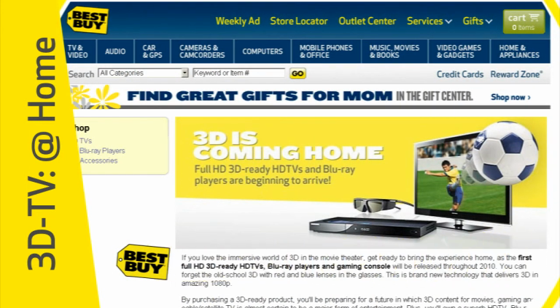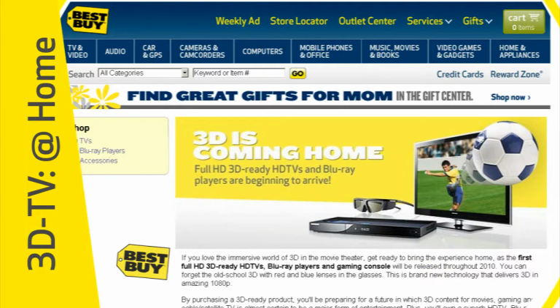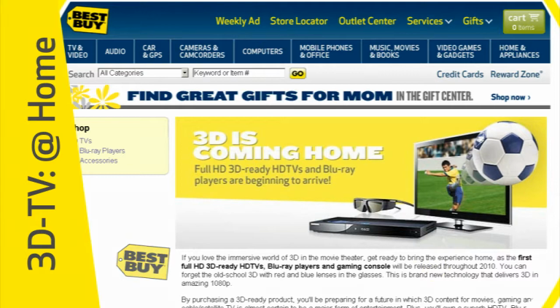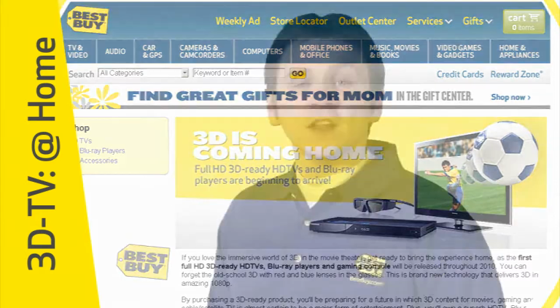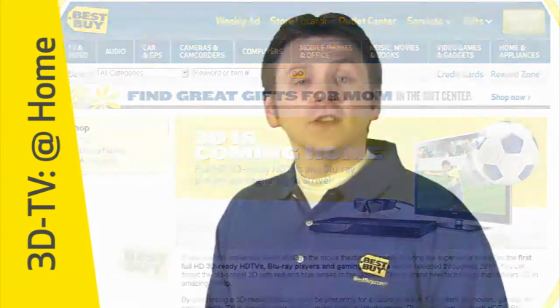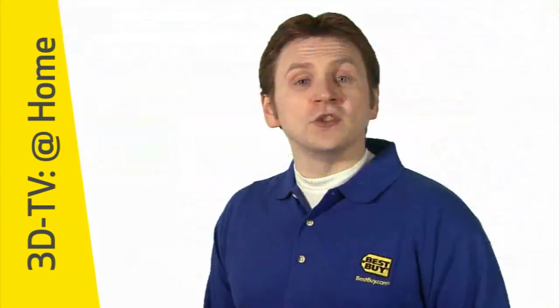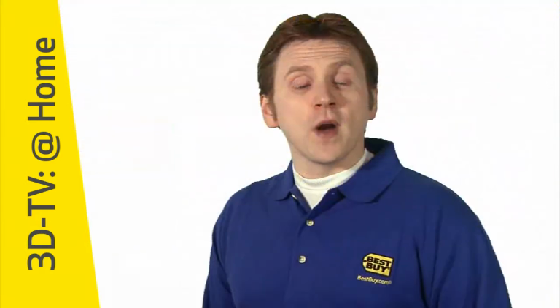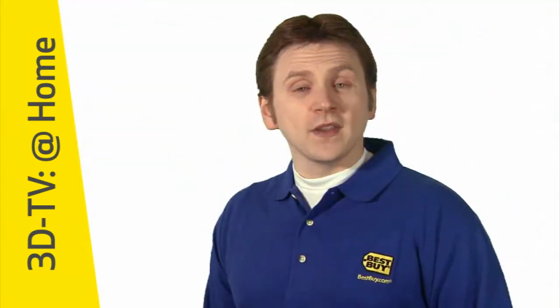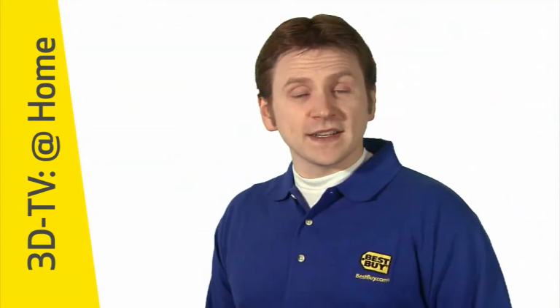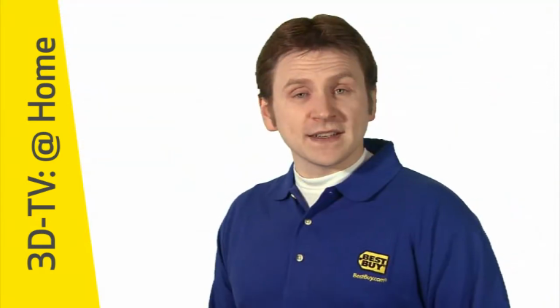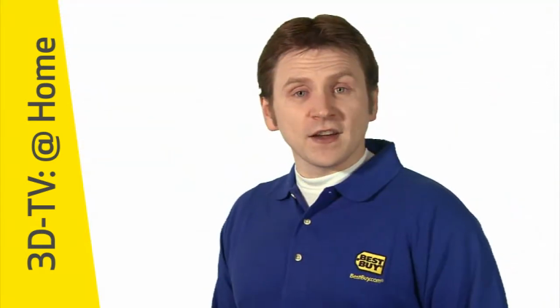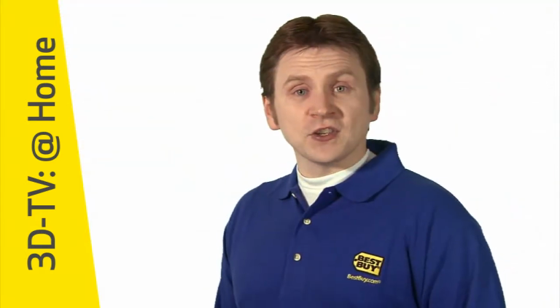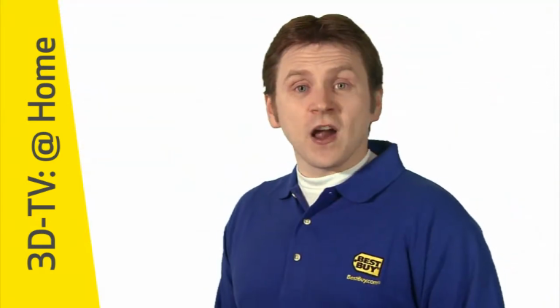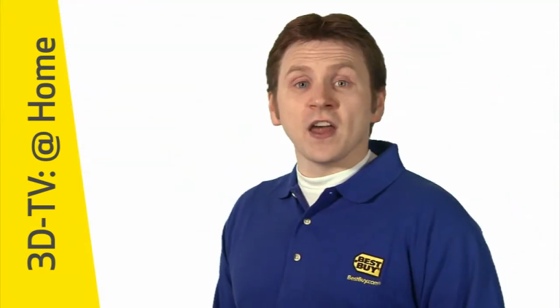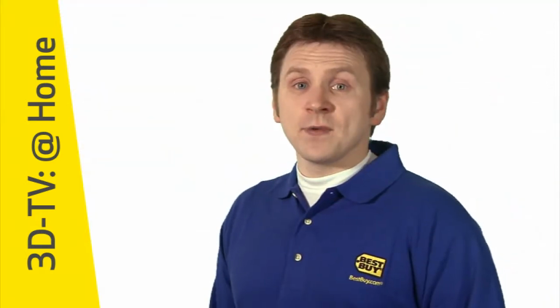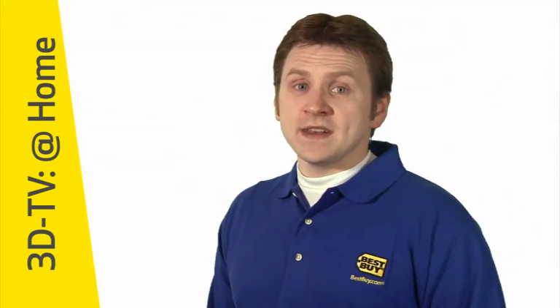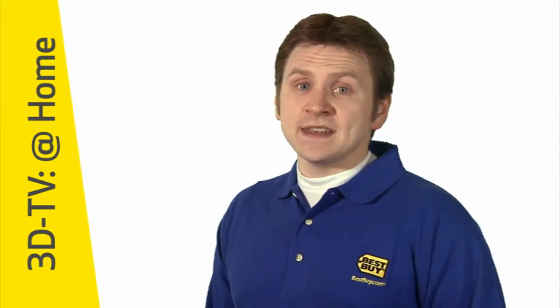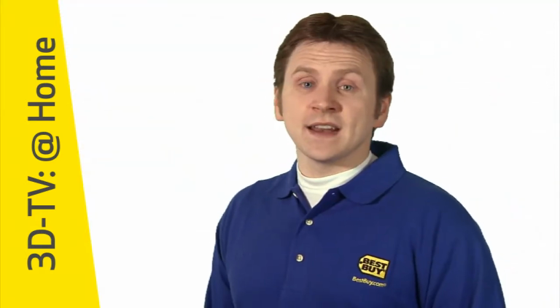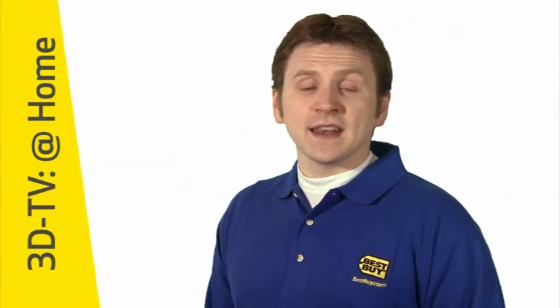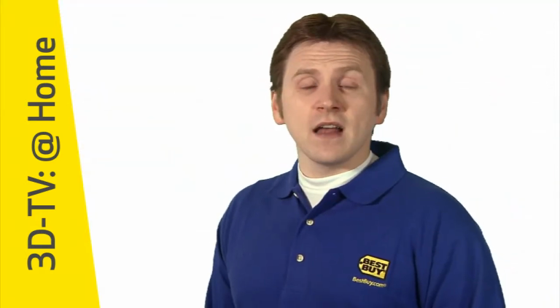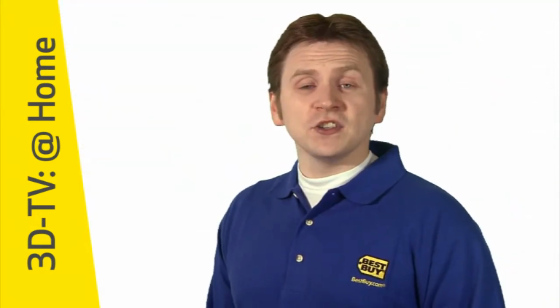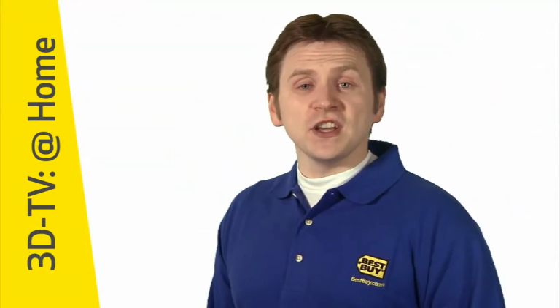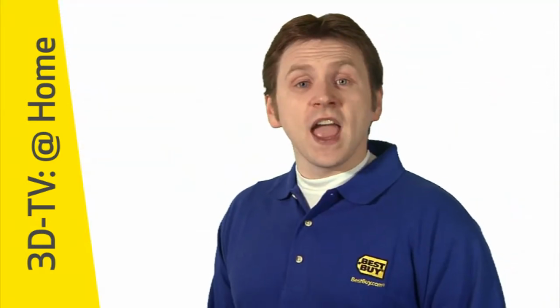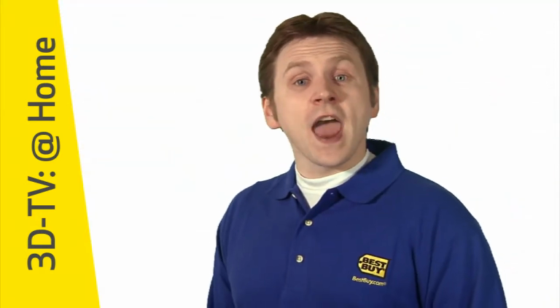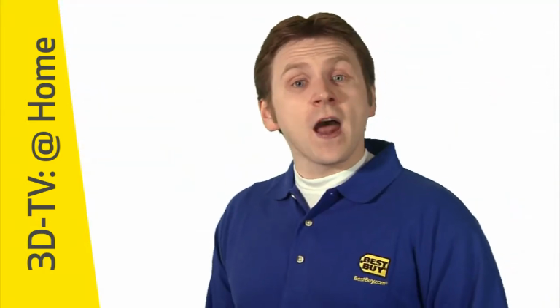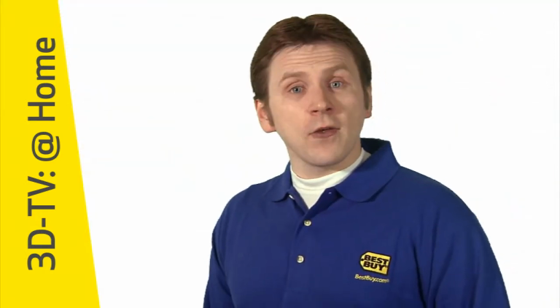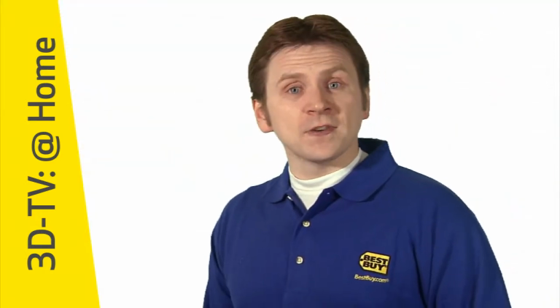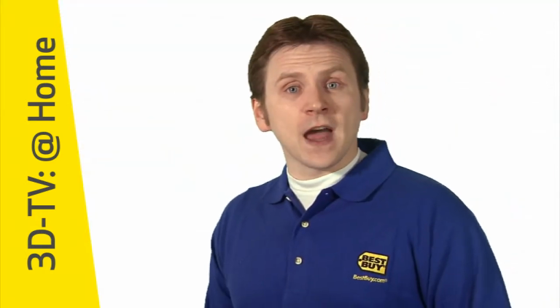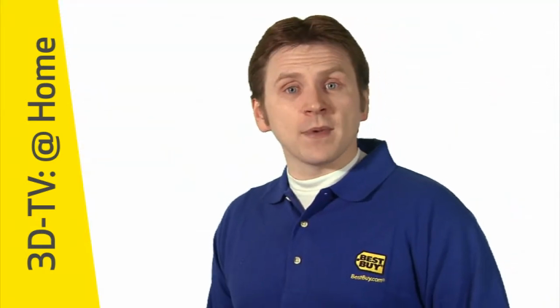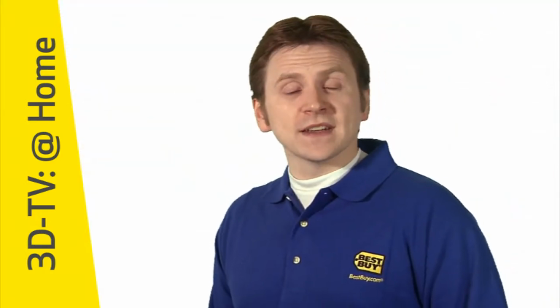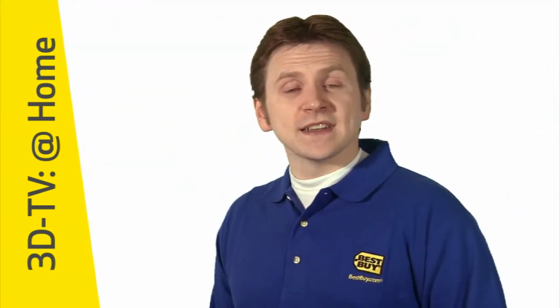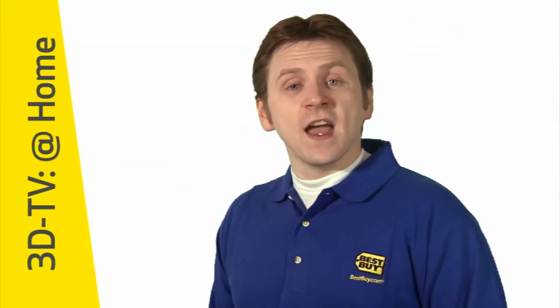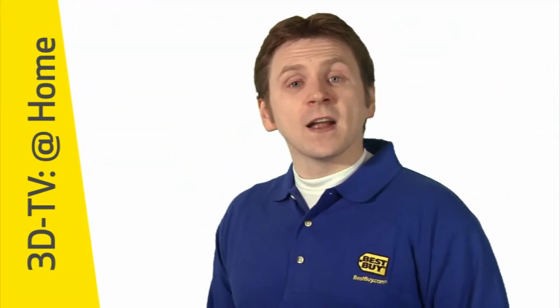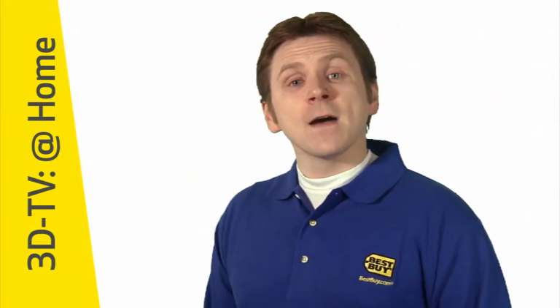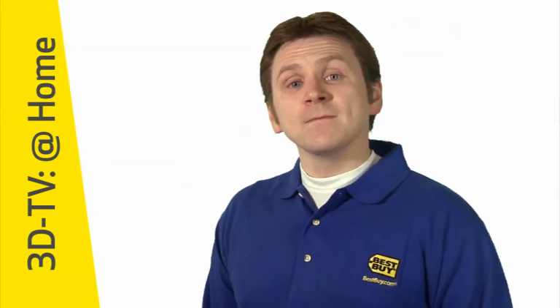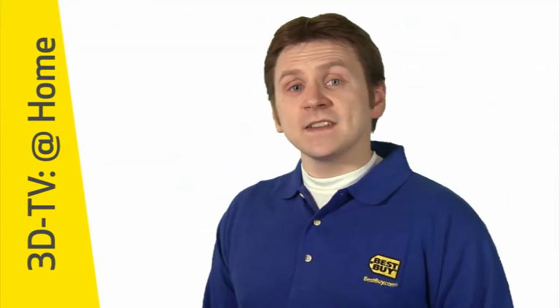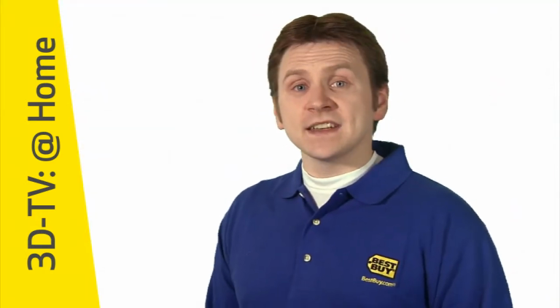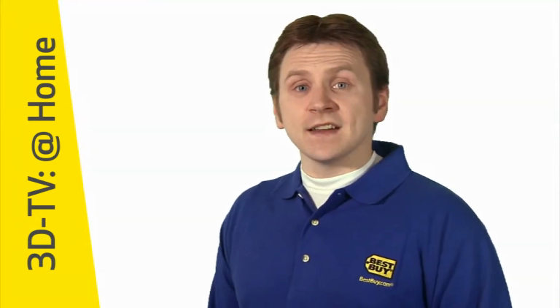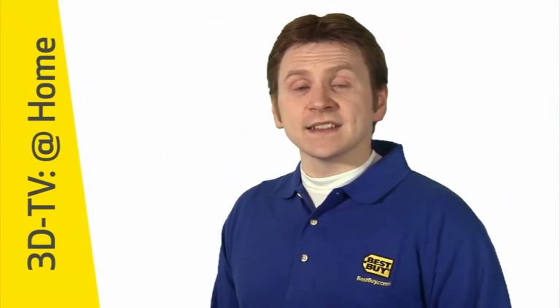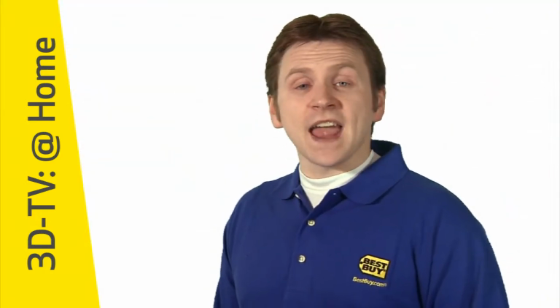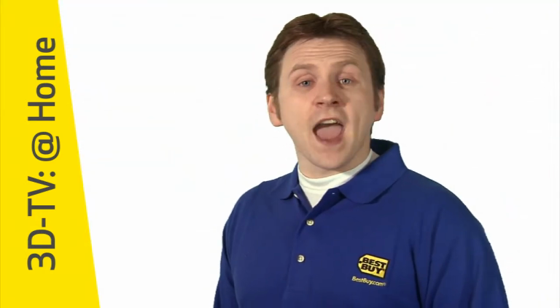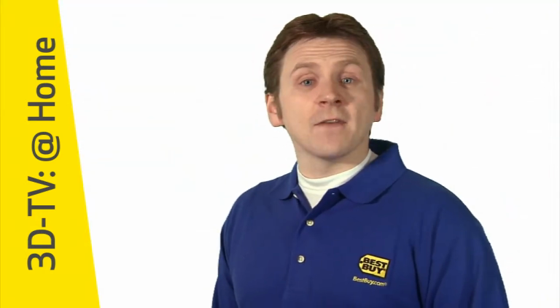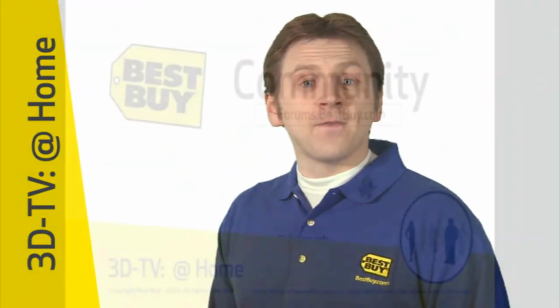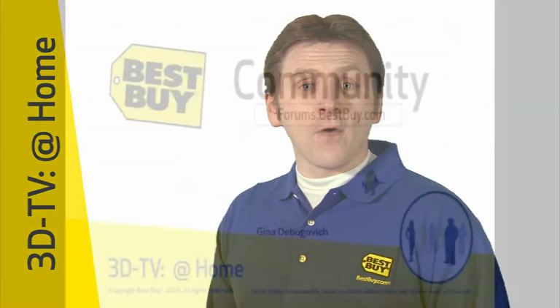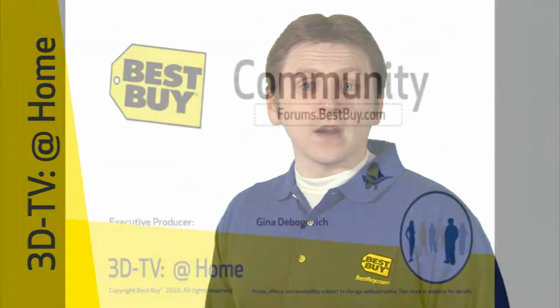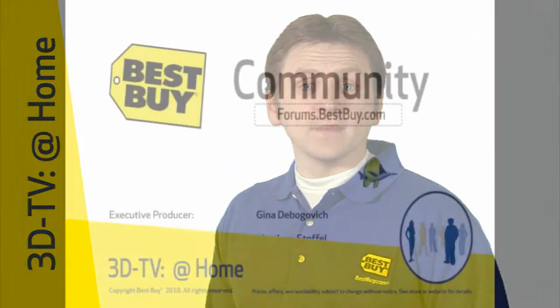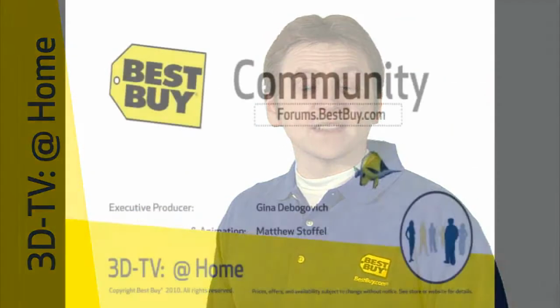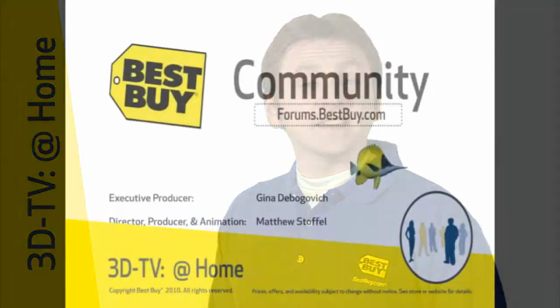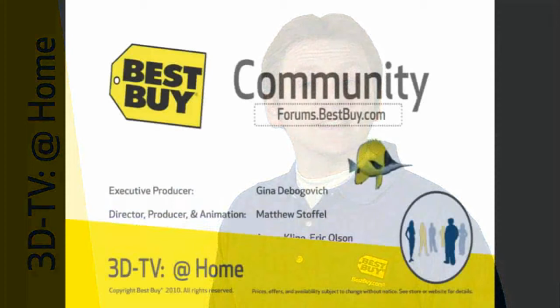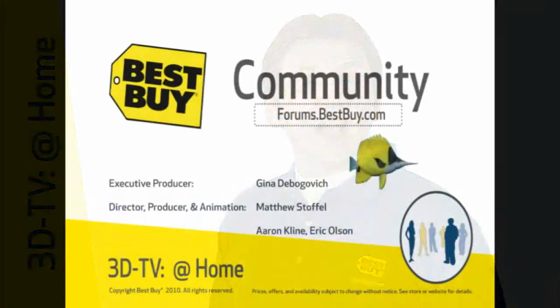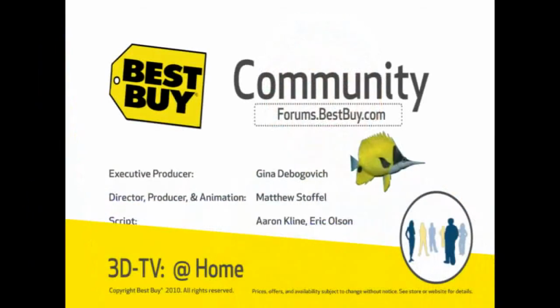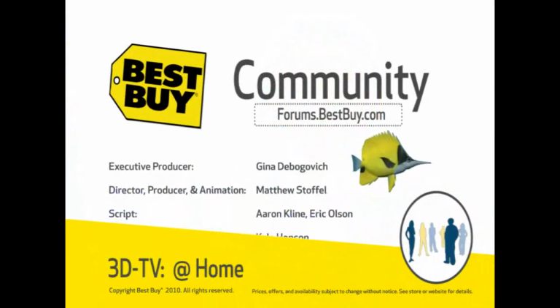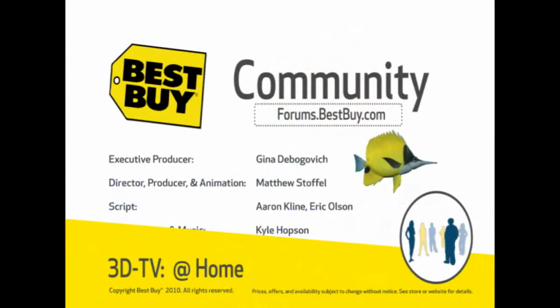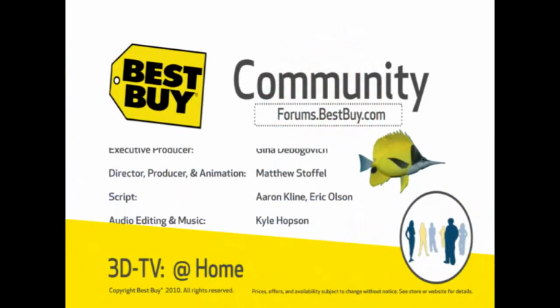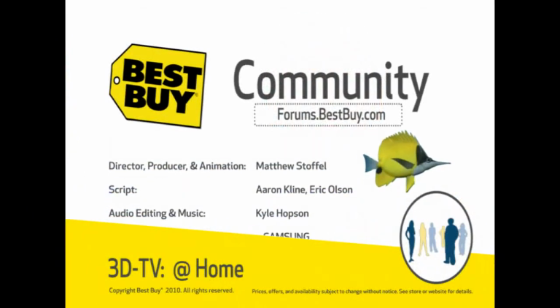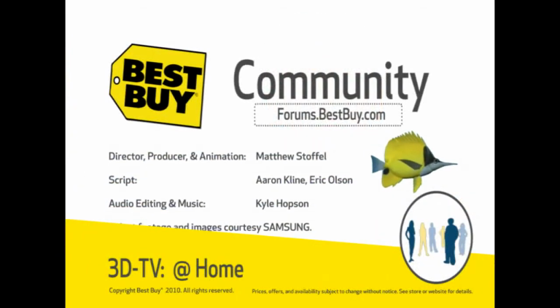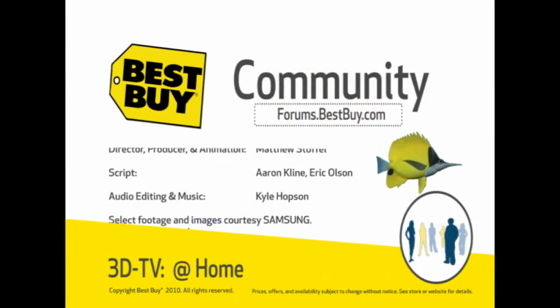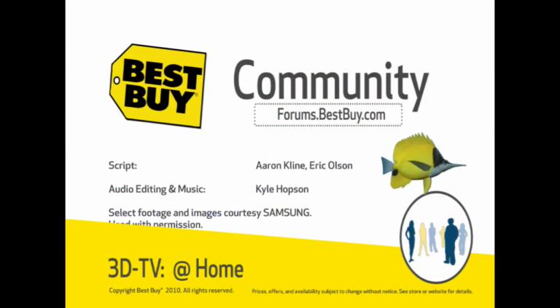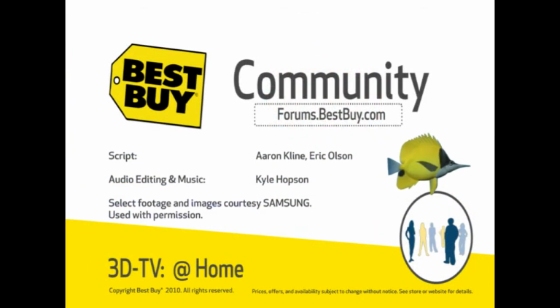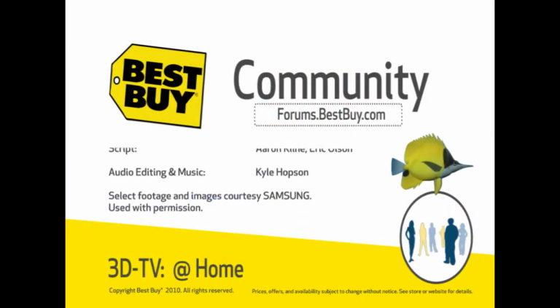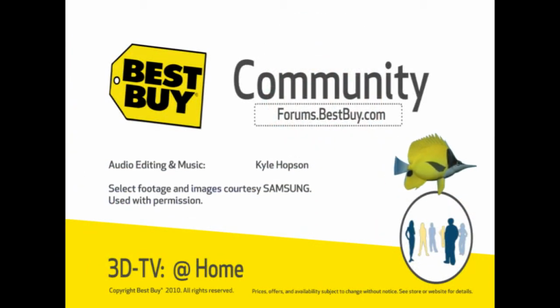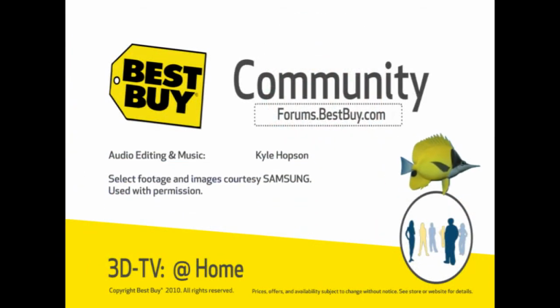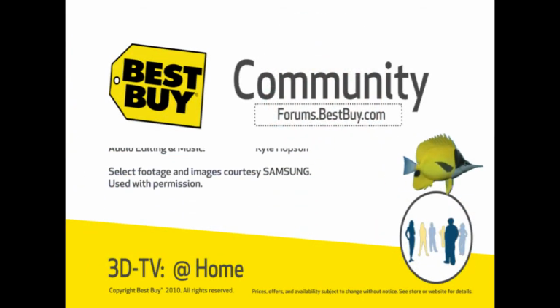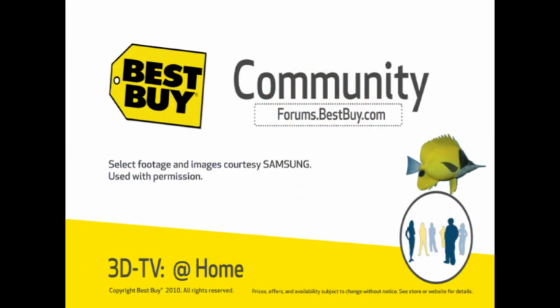To join the discussion on 3D technology and other topics, come visit us at forums.bestbuy.com.